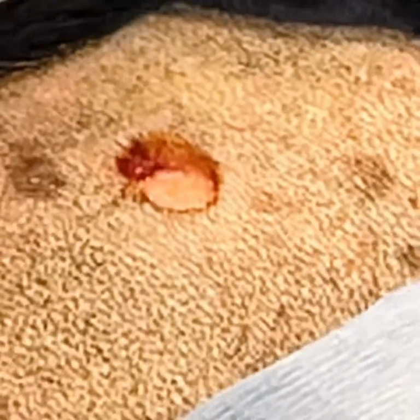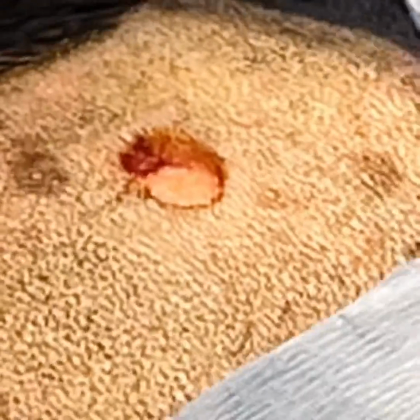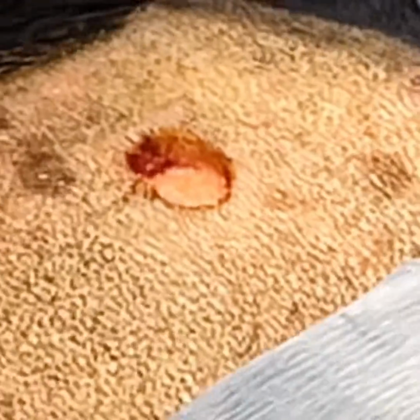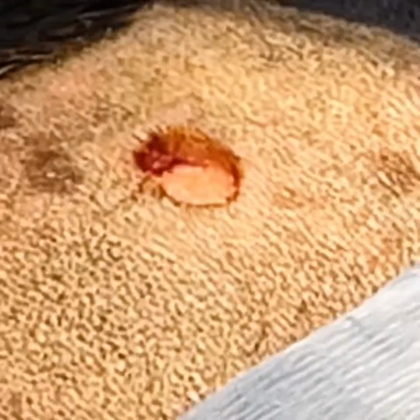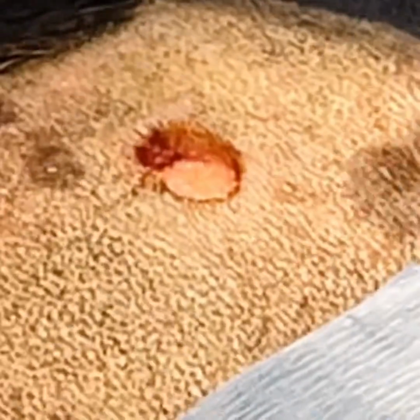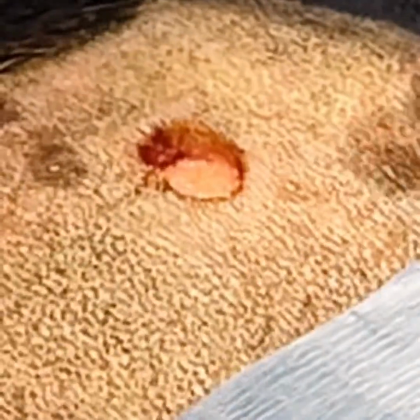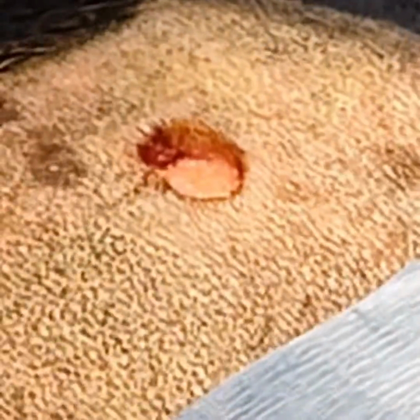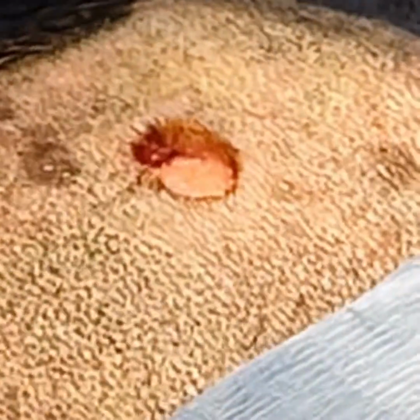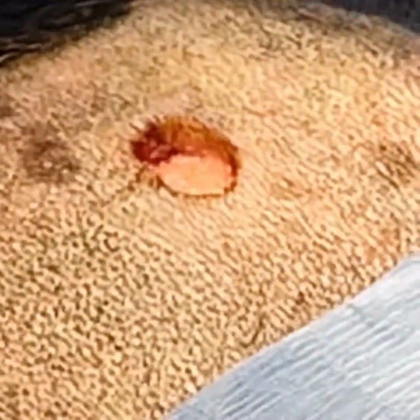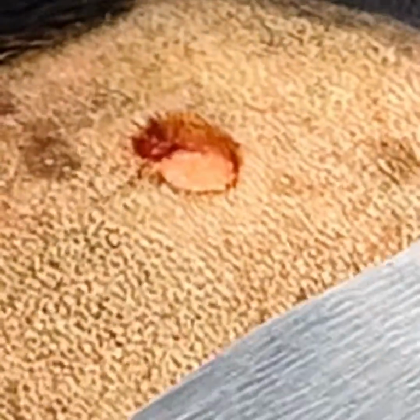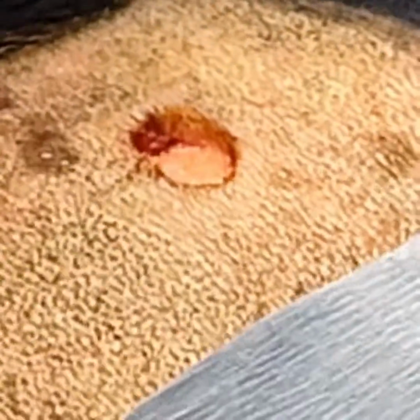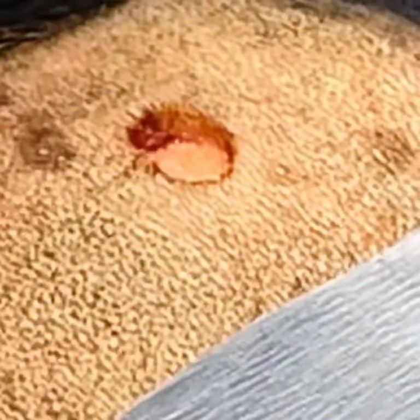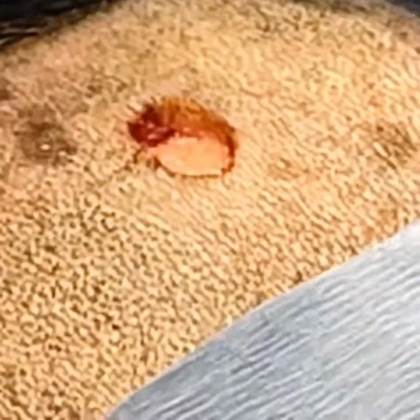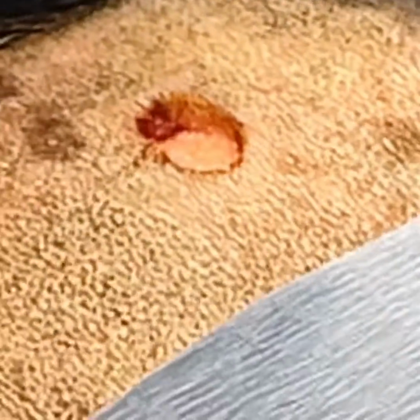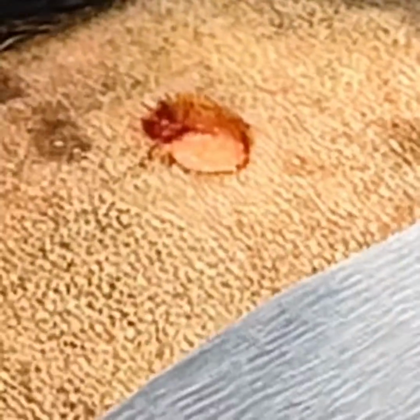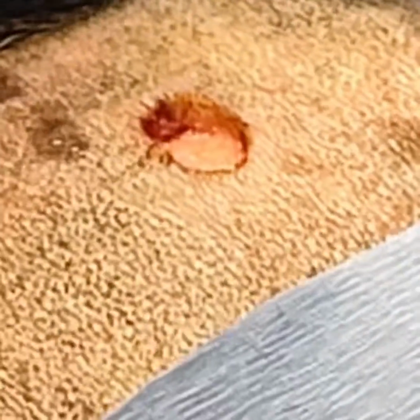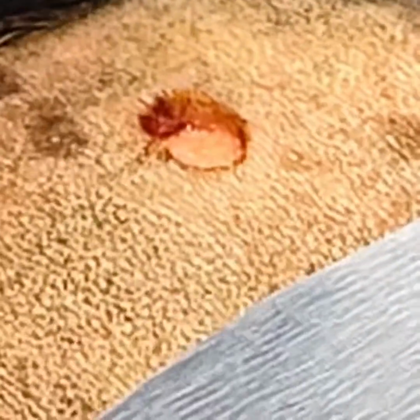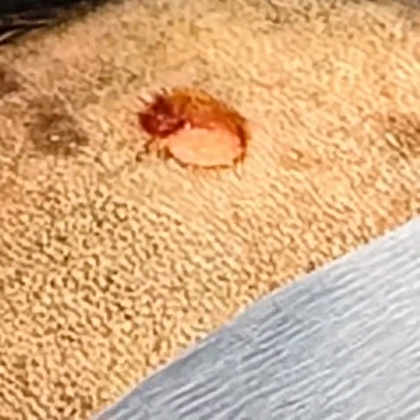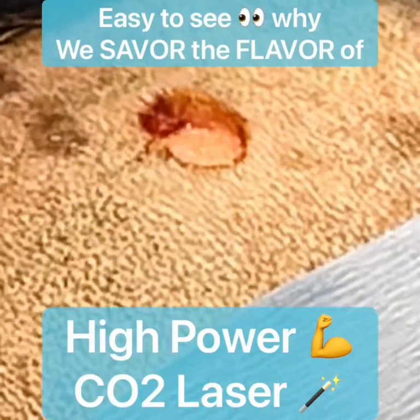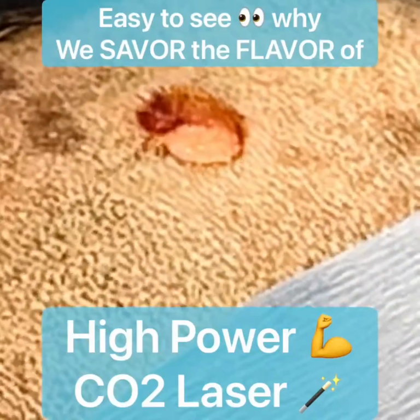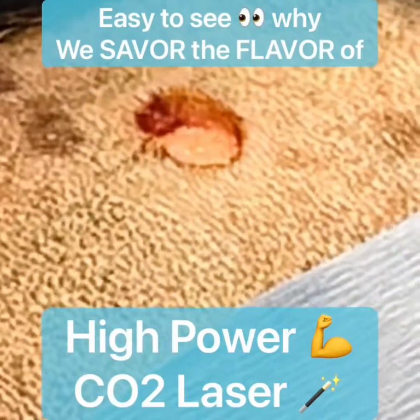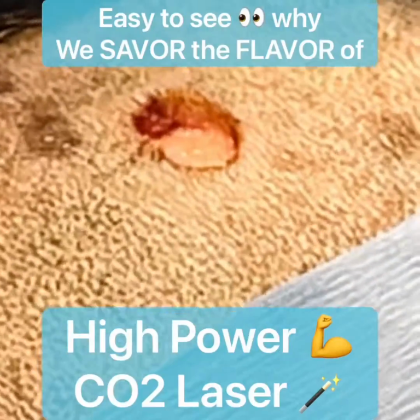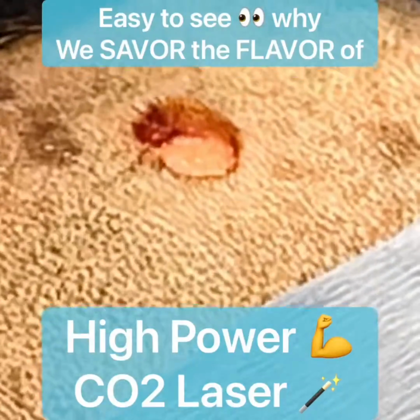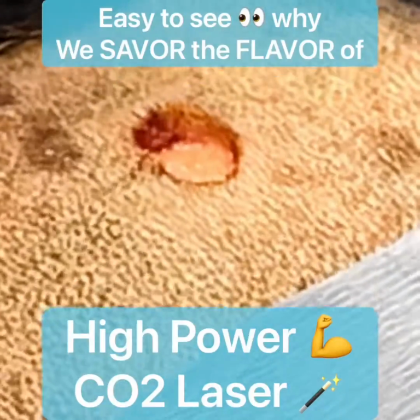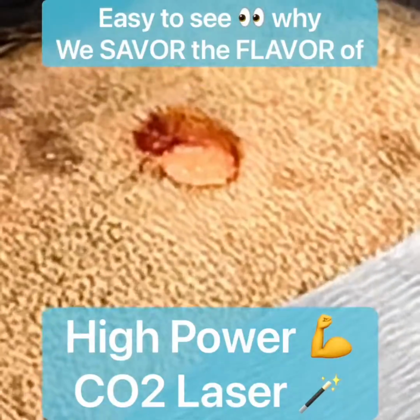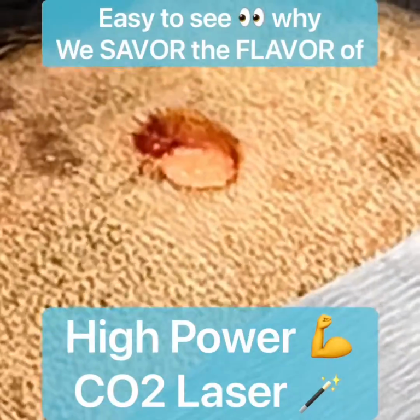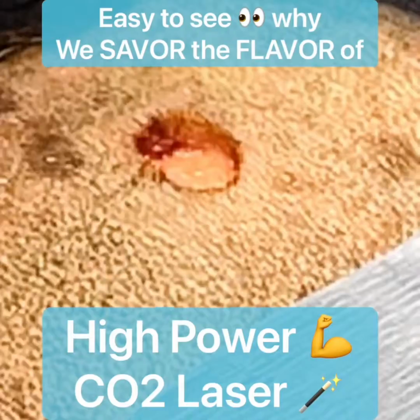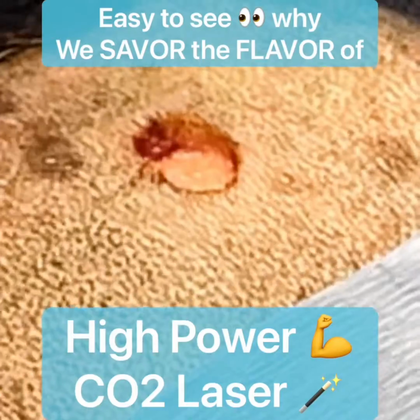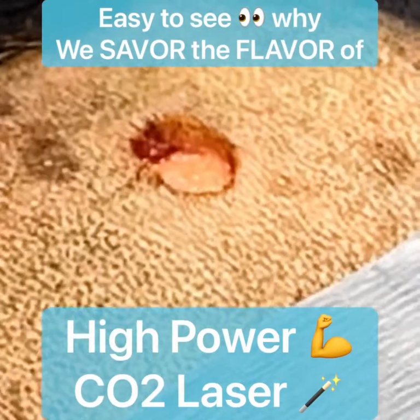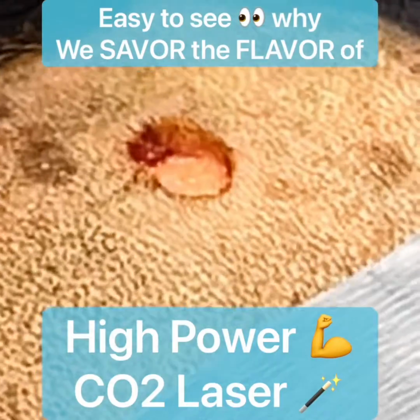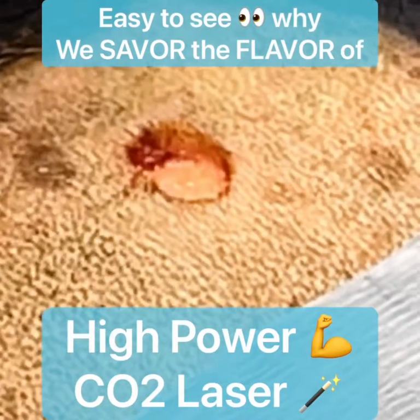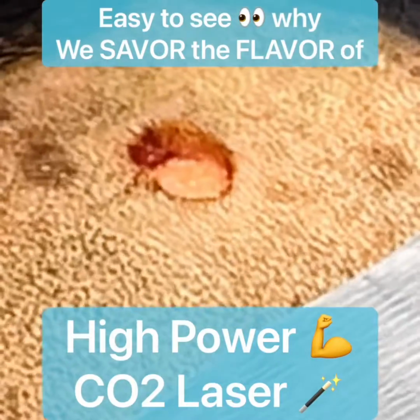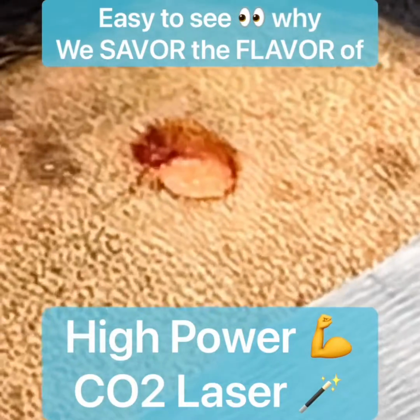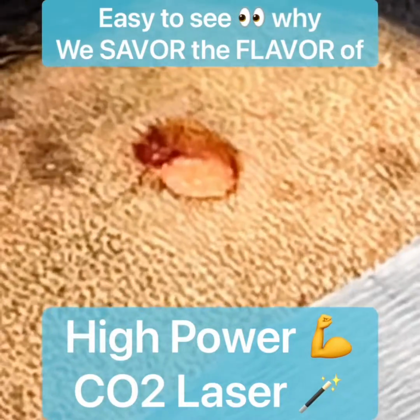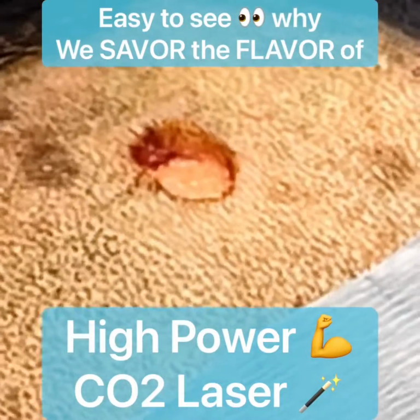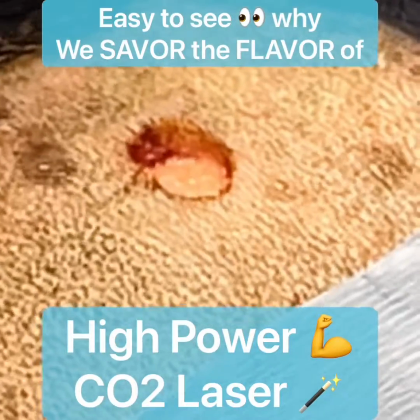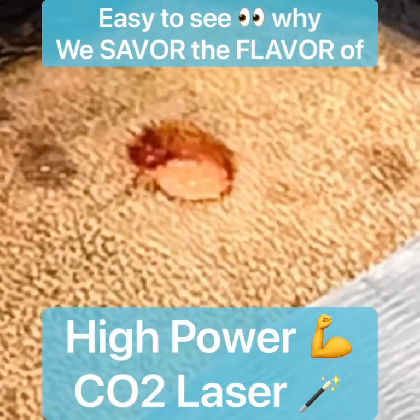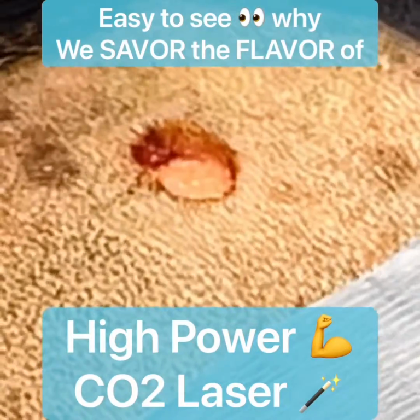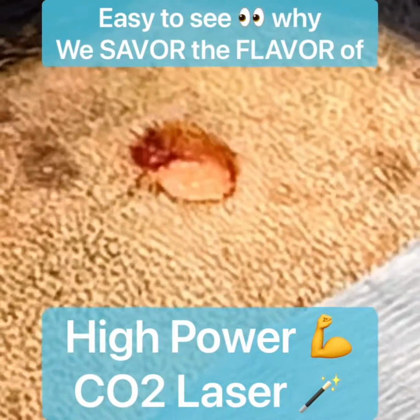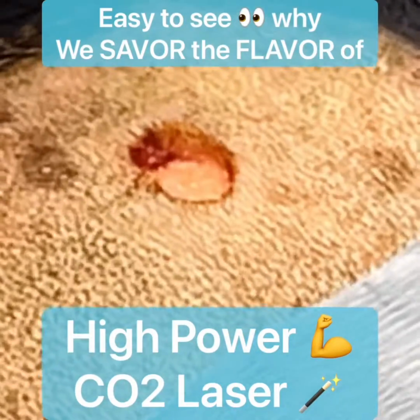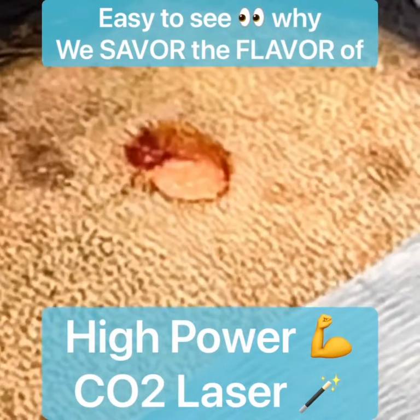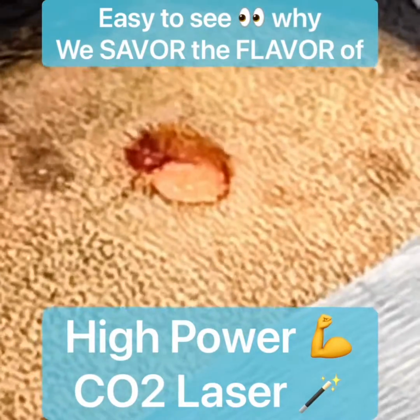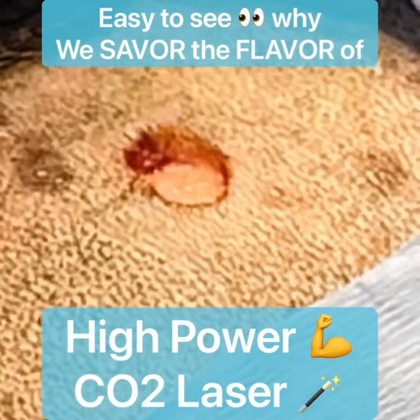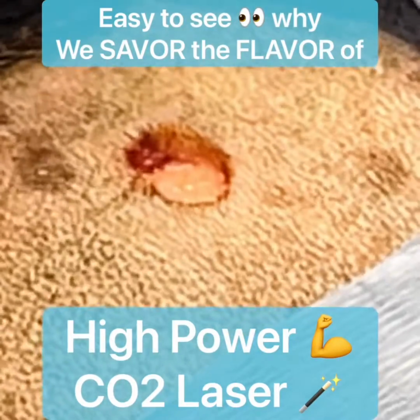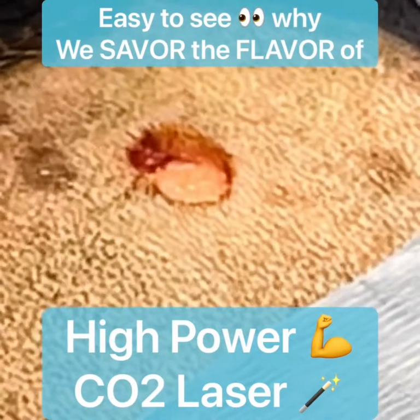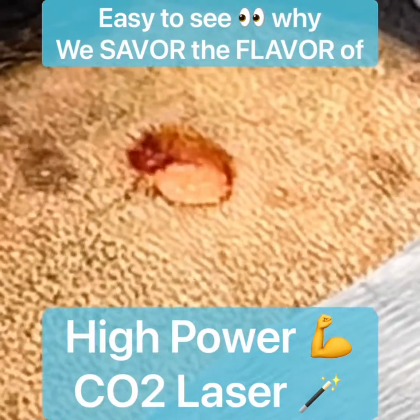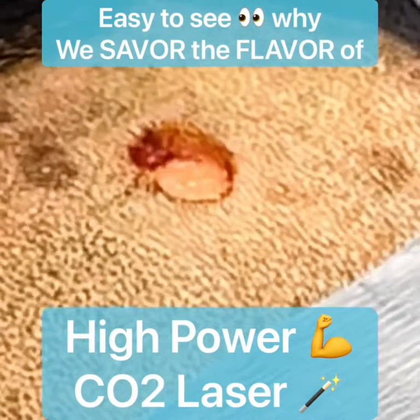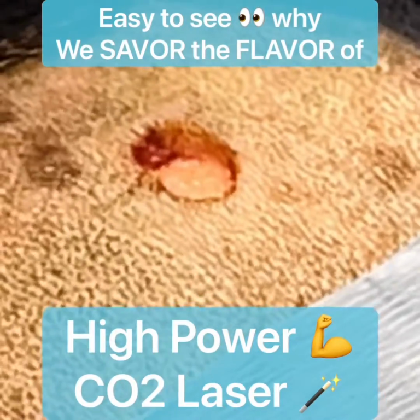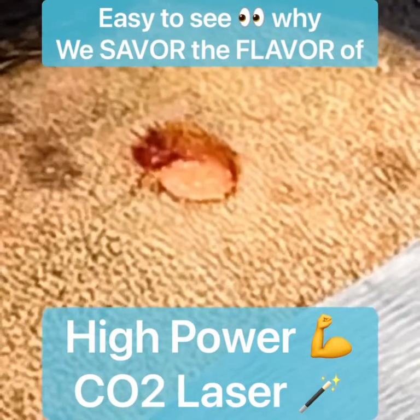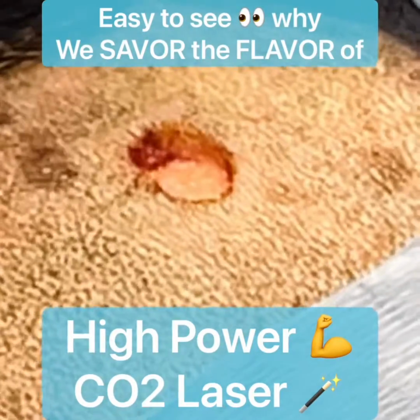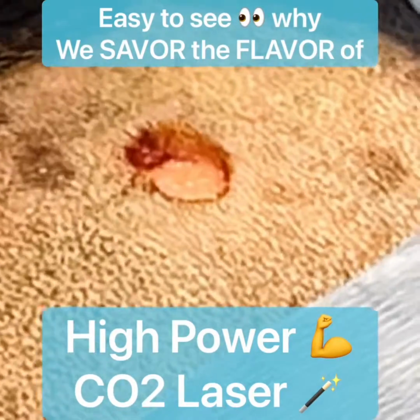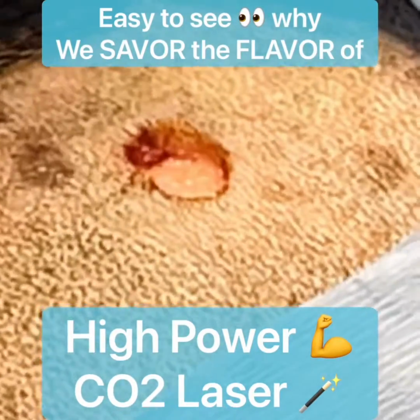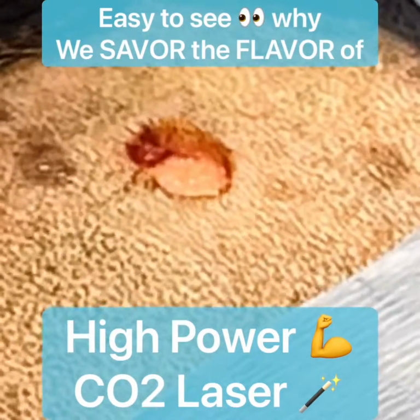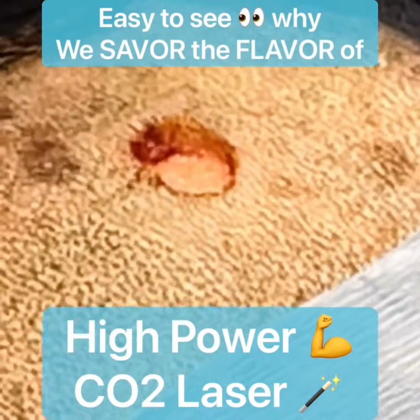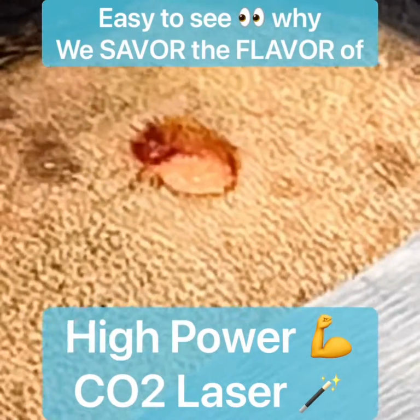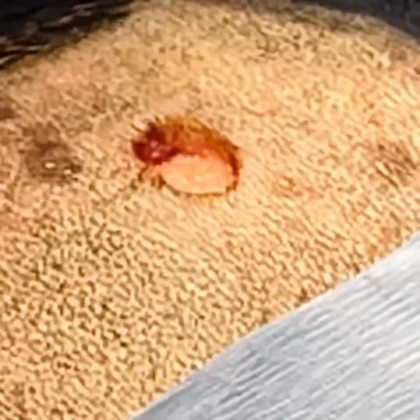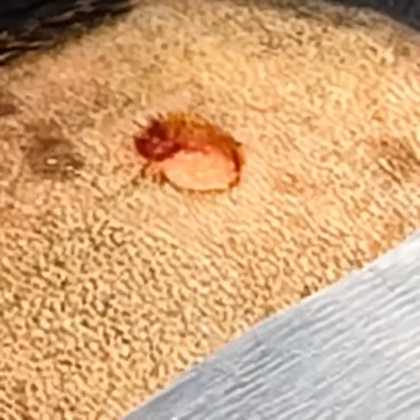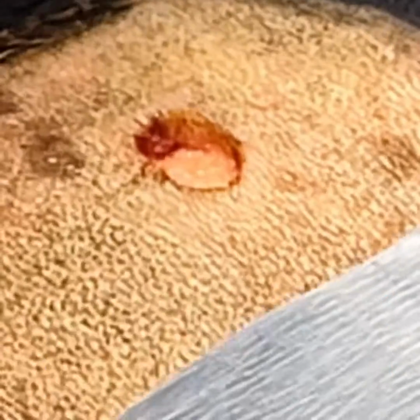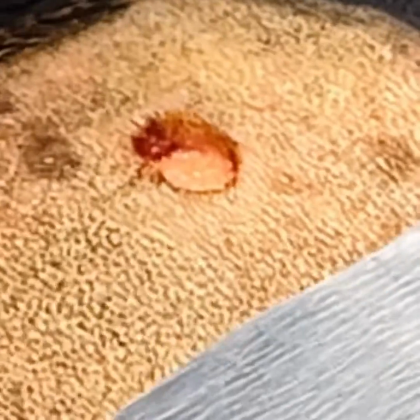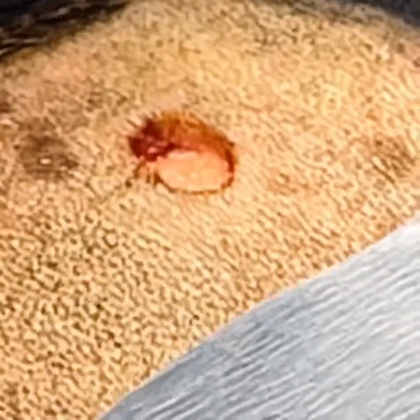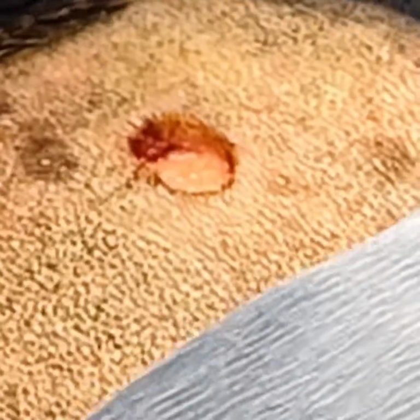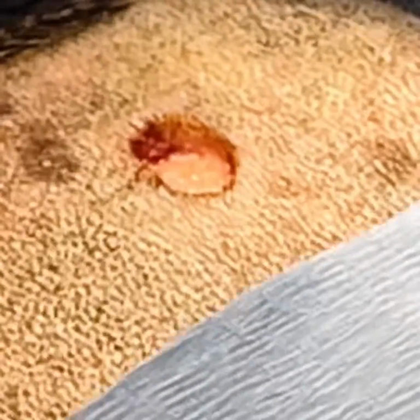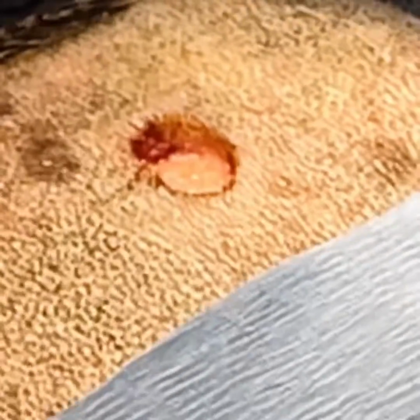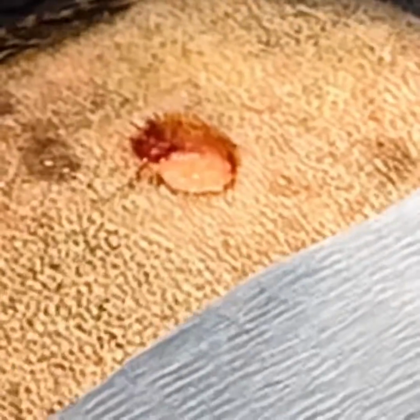Here you can see that the lump has been removed — there's no blood. Now we're going to put in one suture to close this.